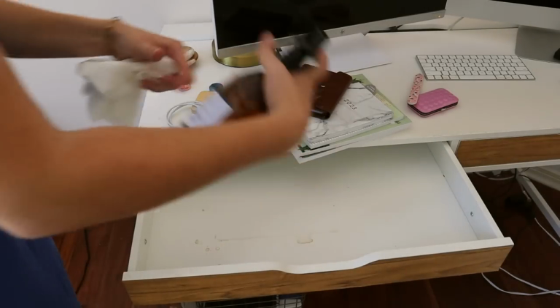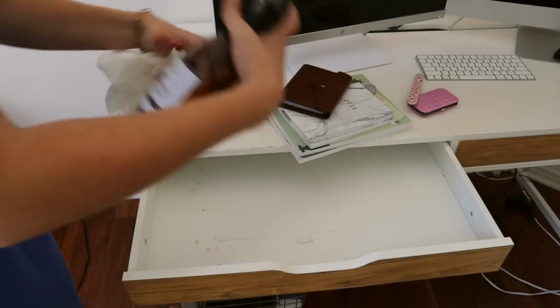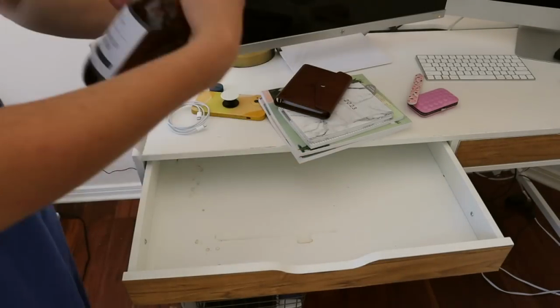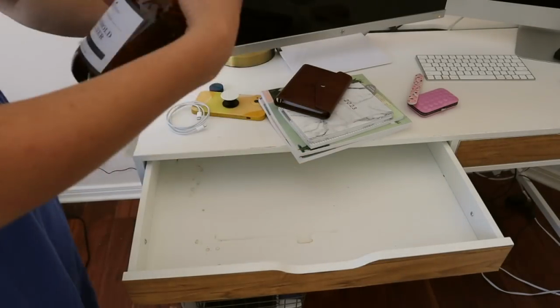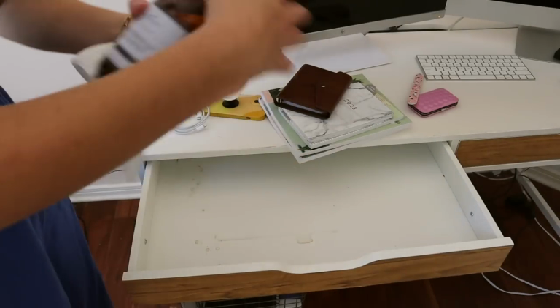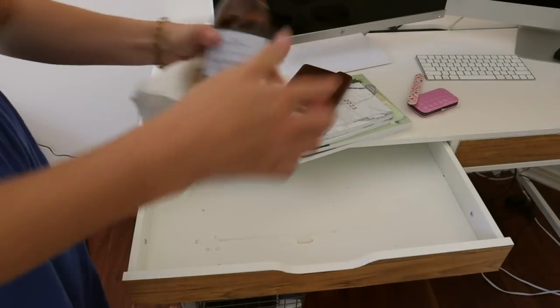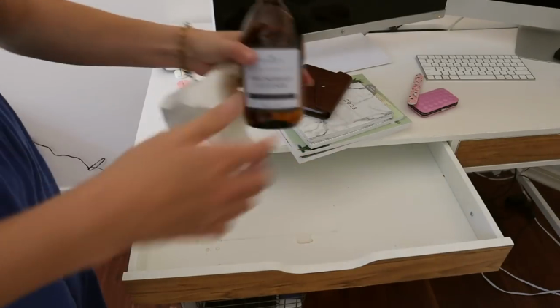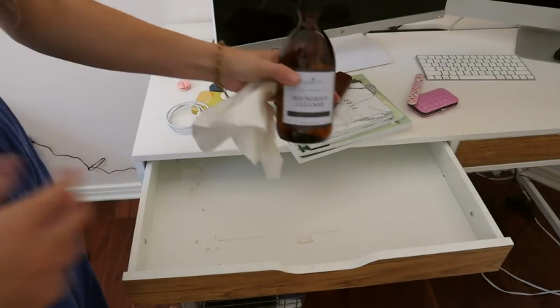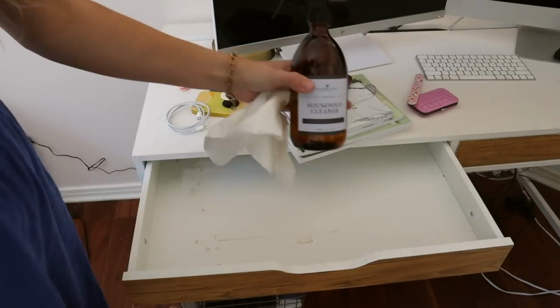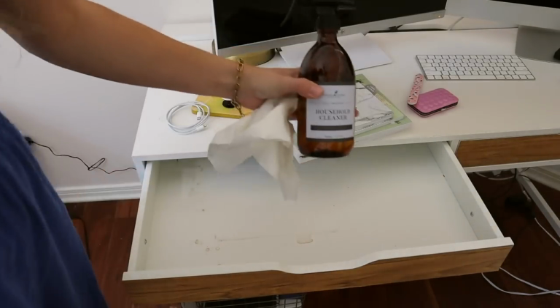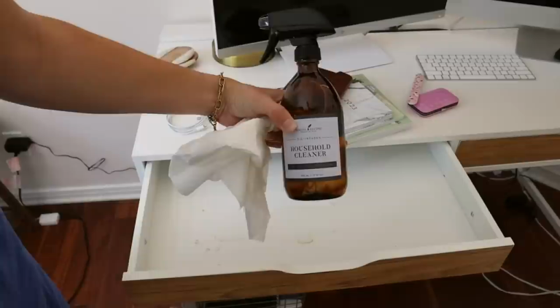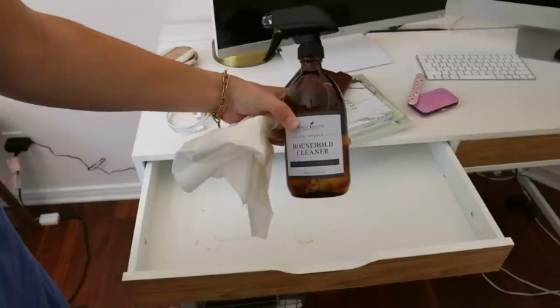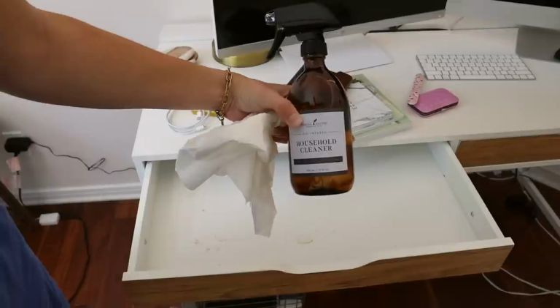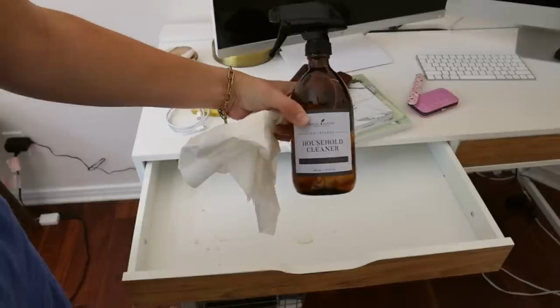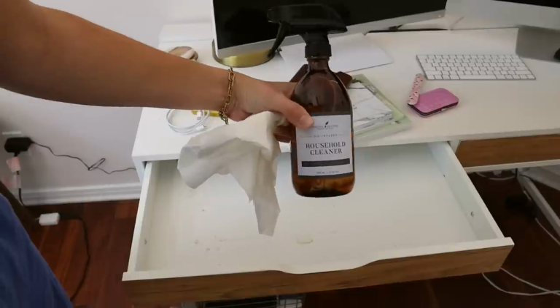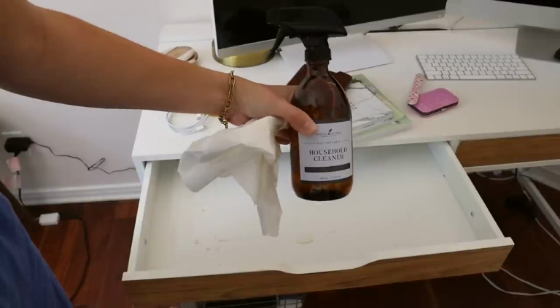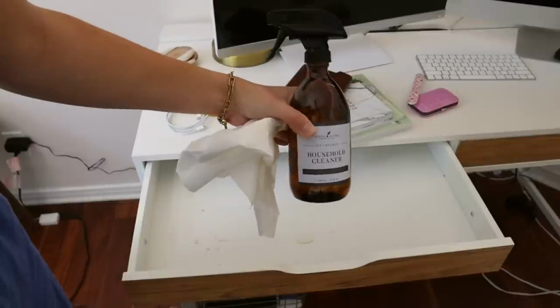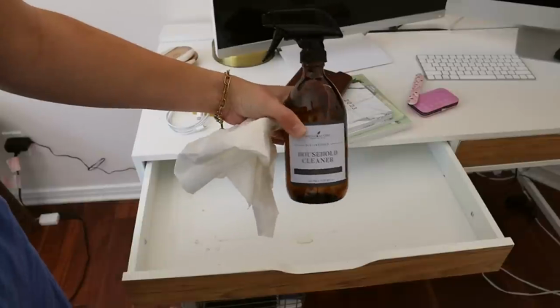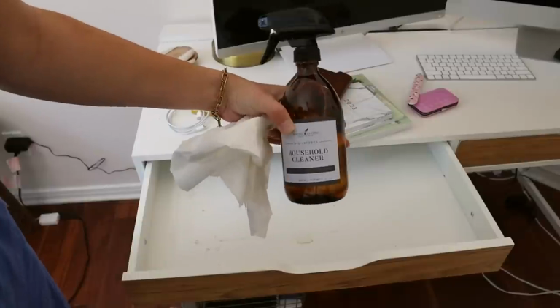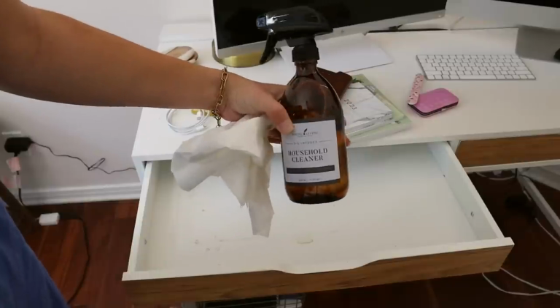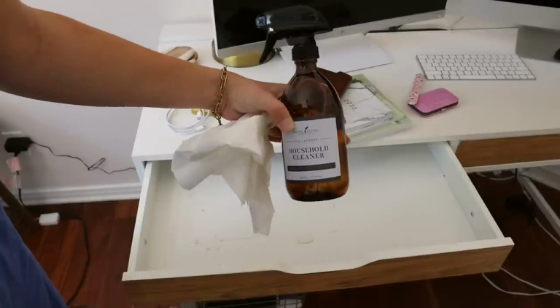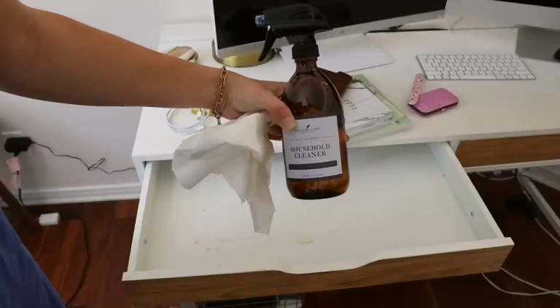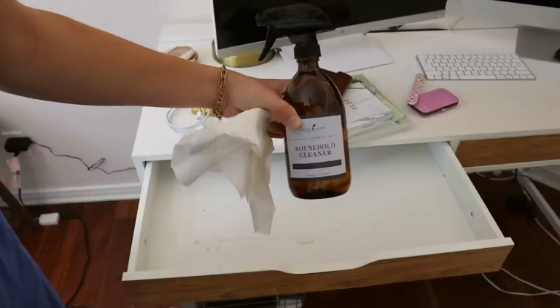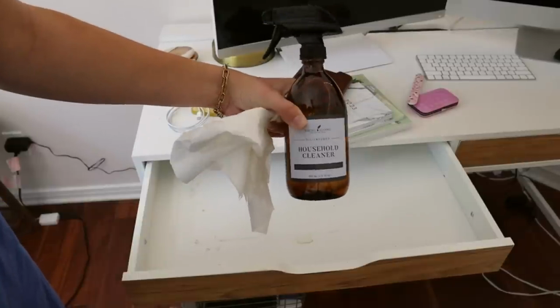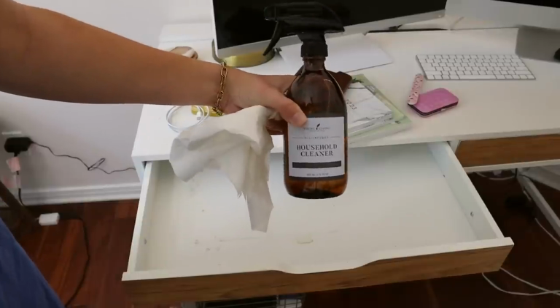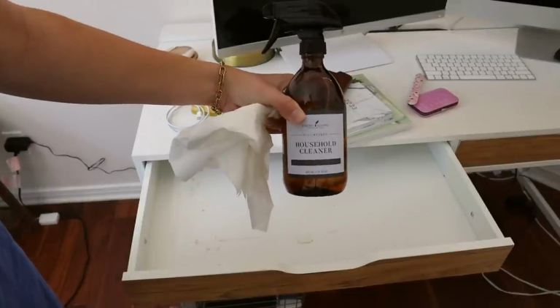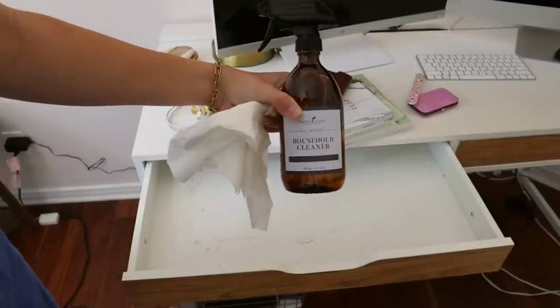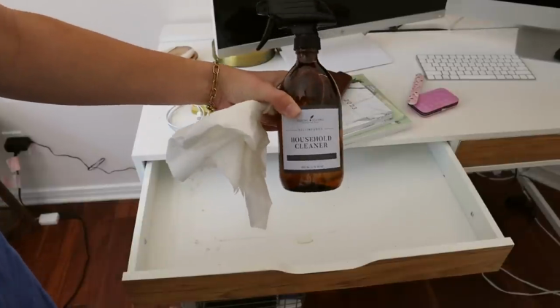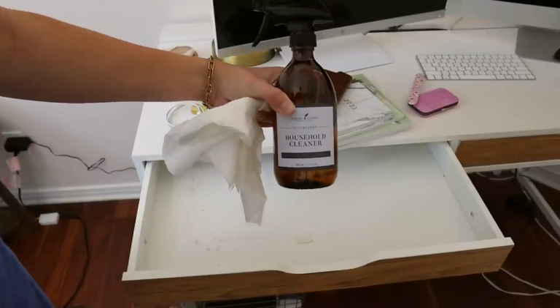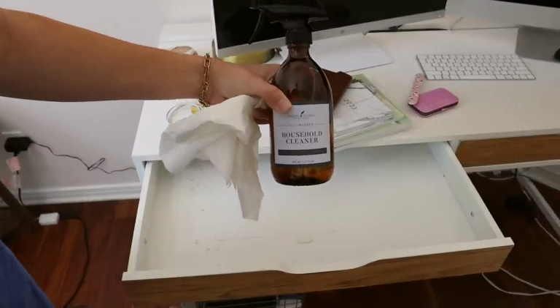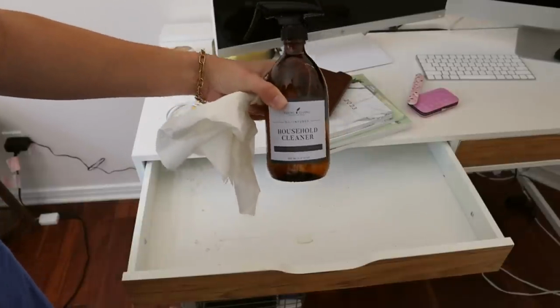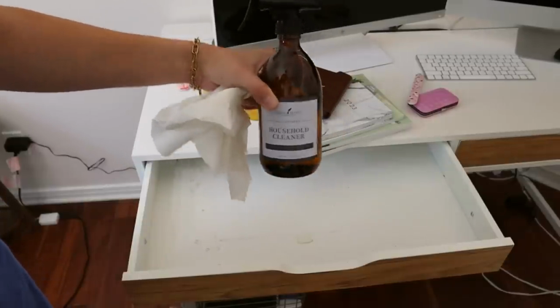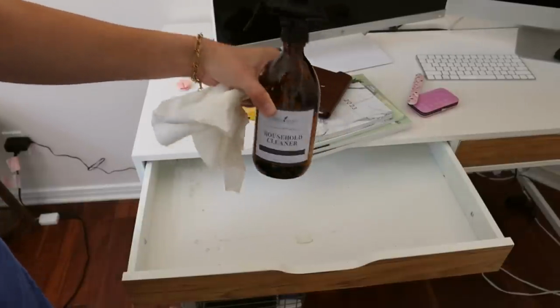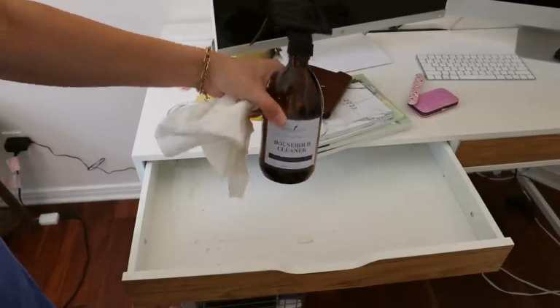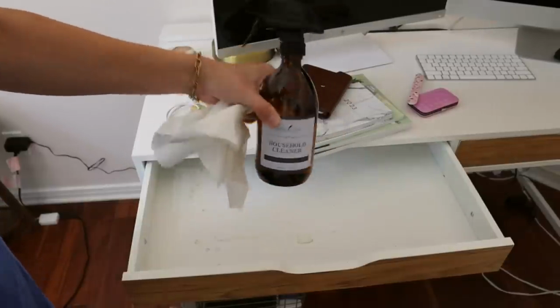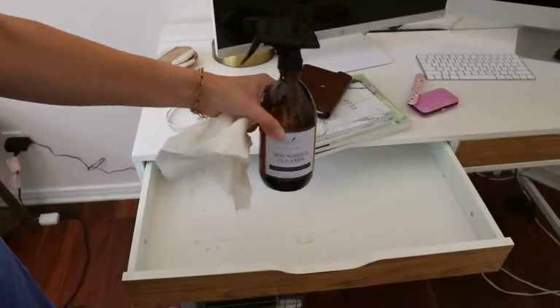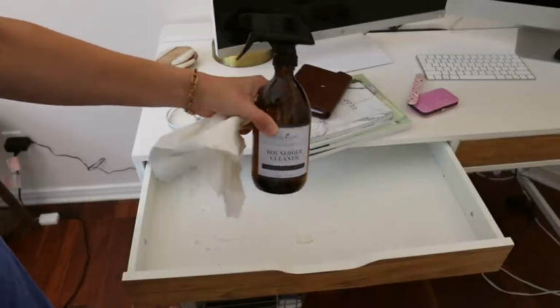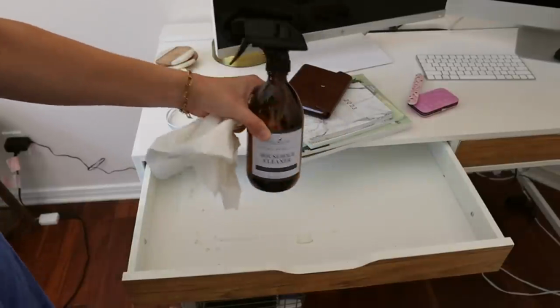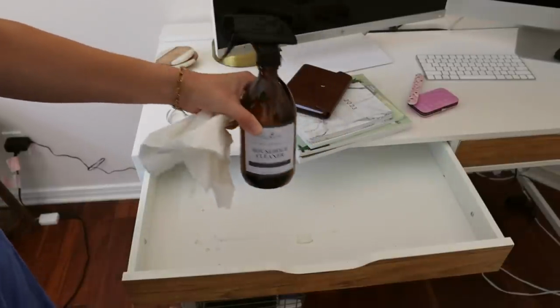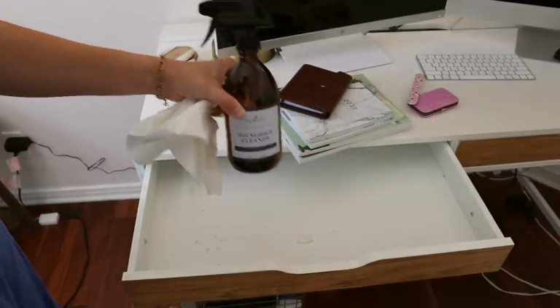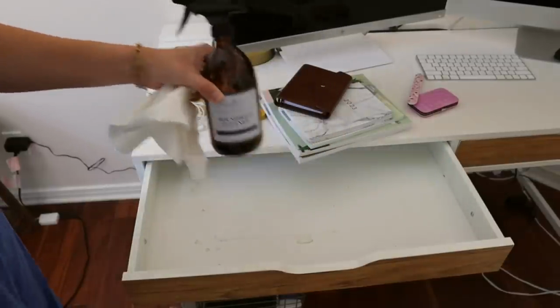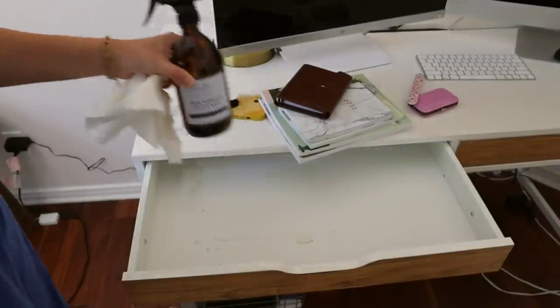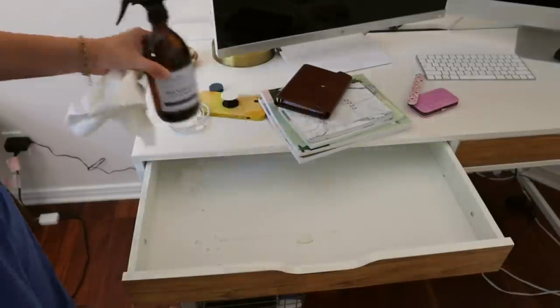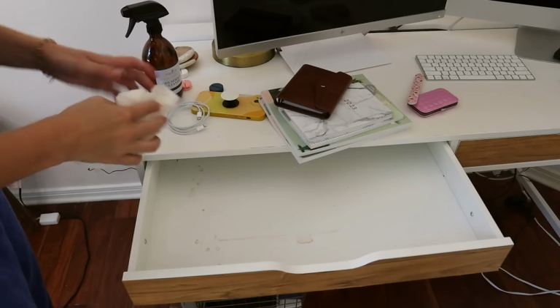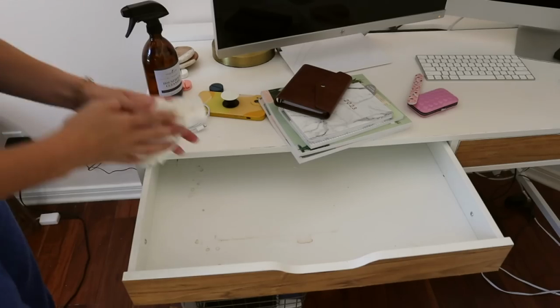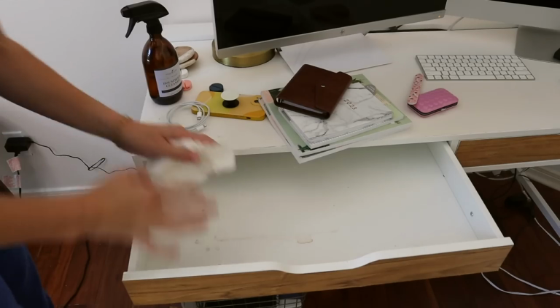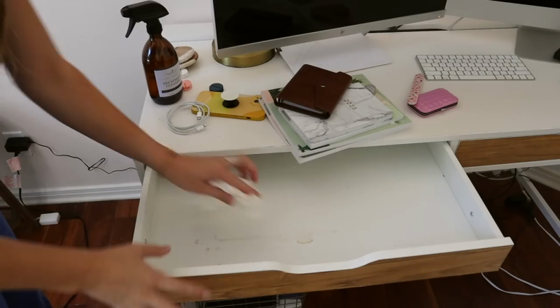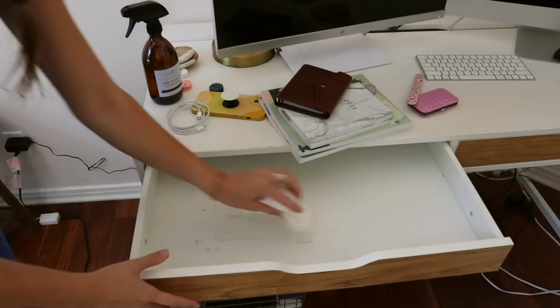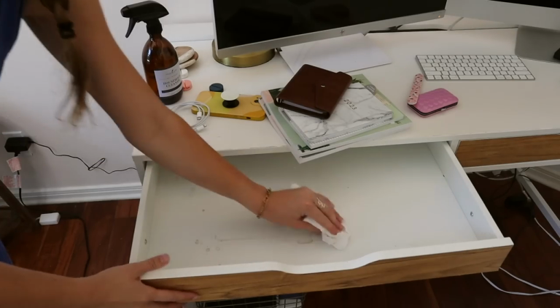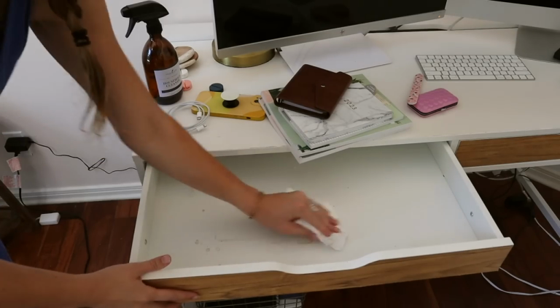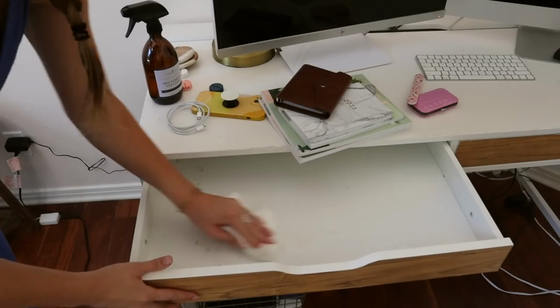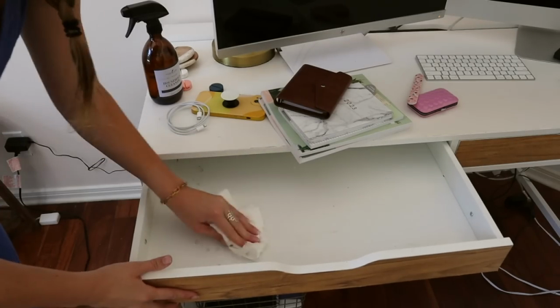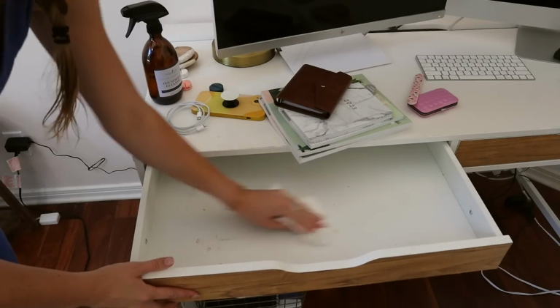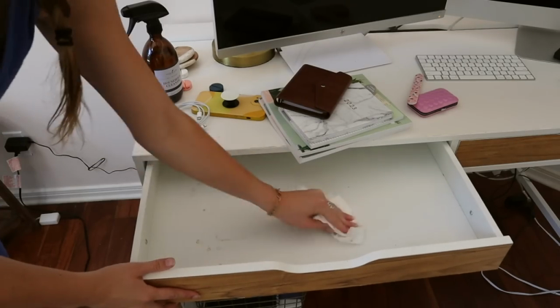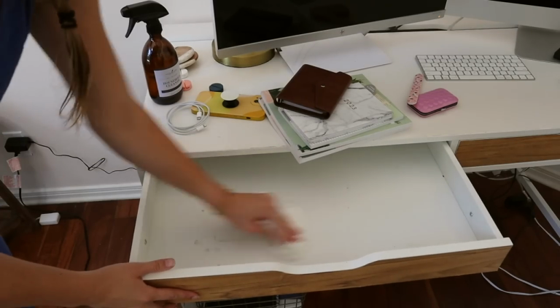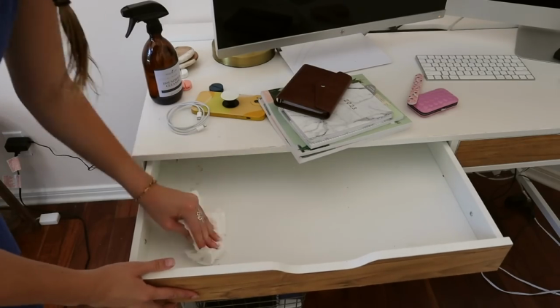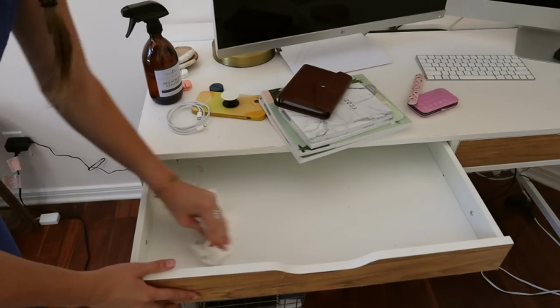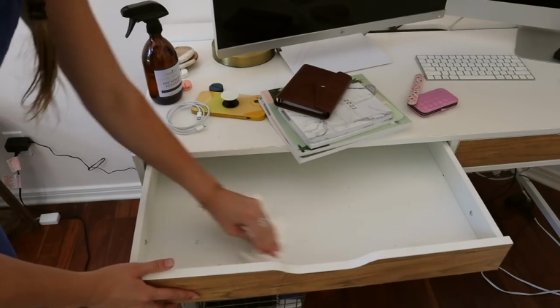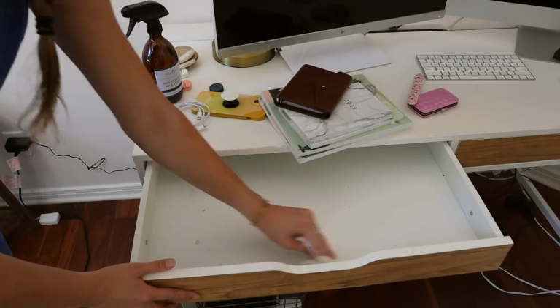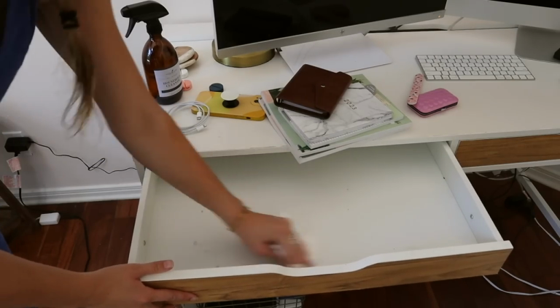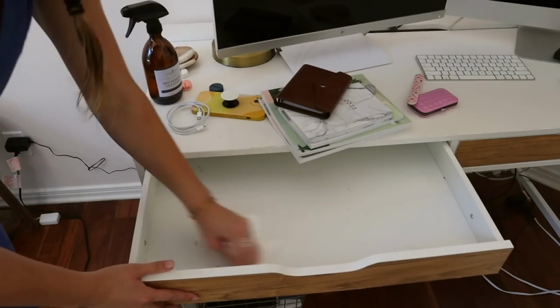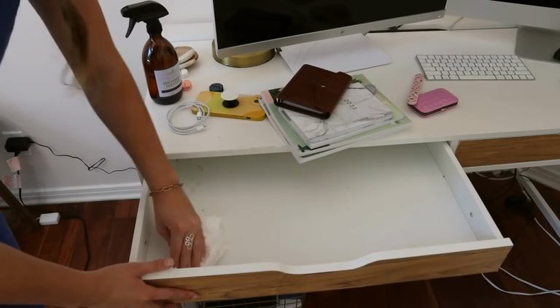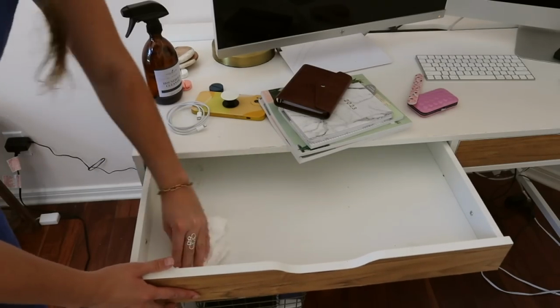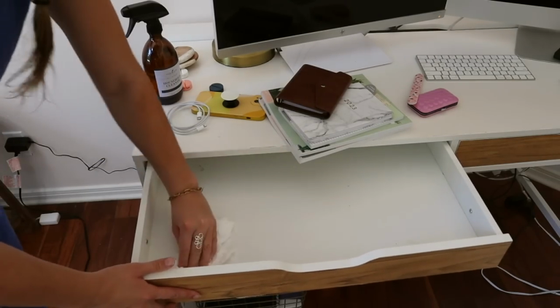I'm using my Young Living household cleaner. This stuff is incredible and it smells so good. It's multi-purpose too, so I can use it for anything.